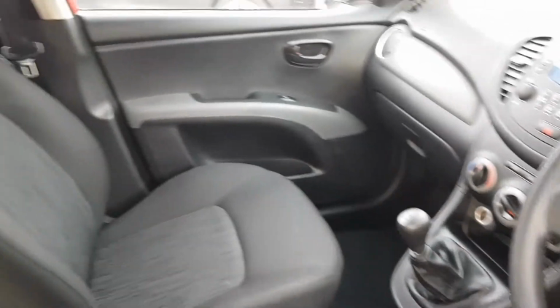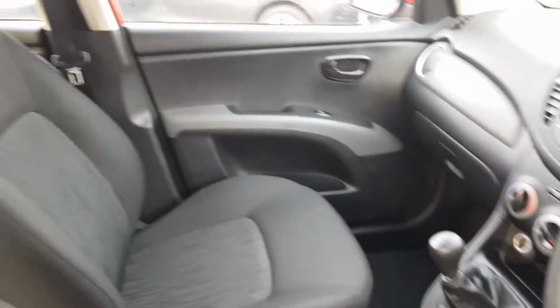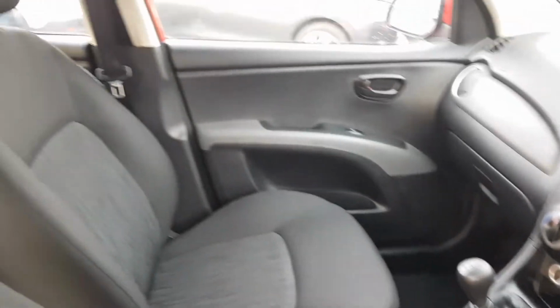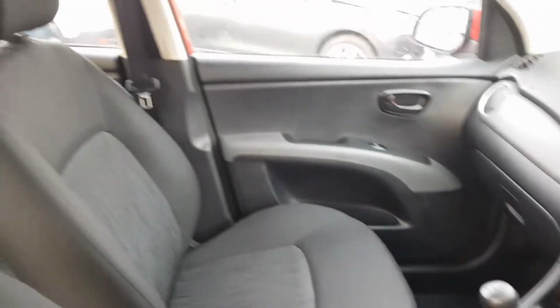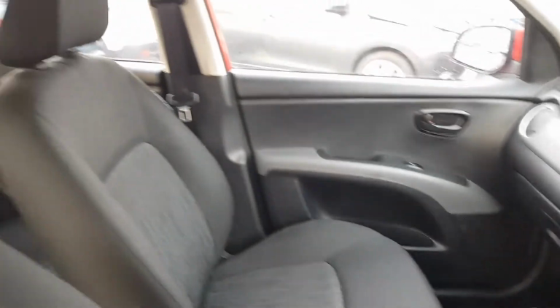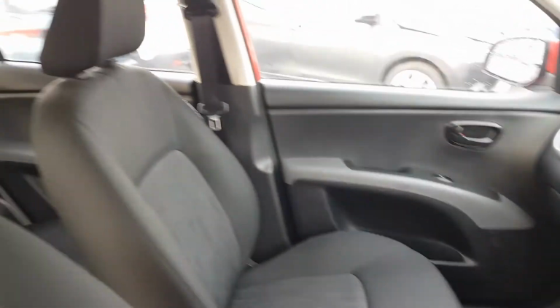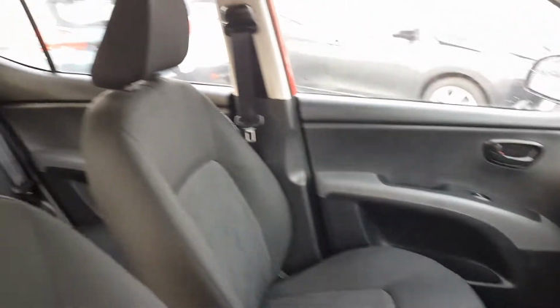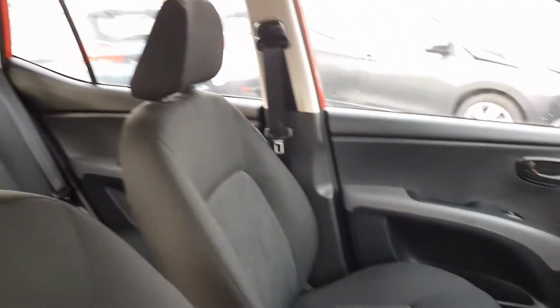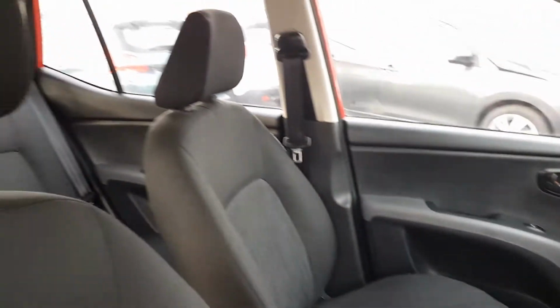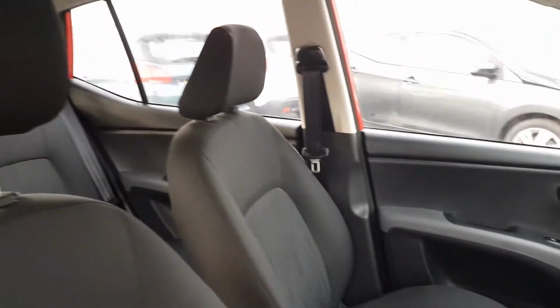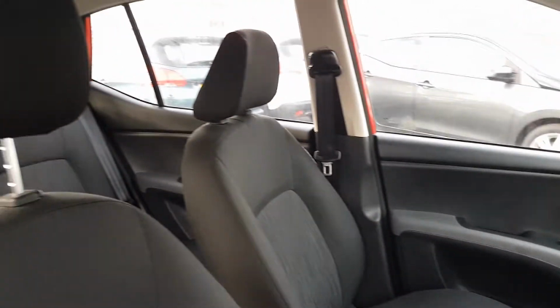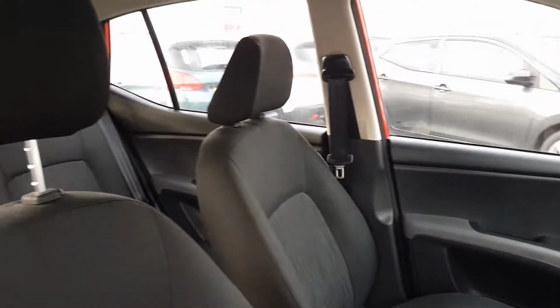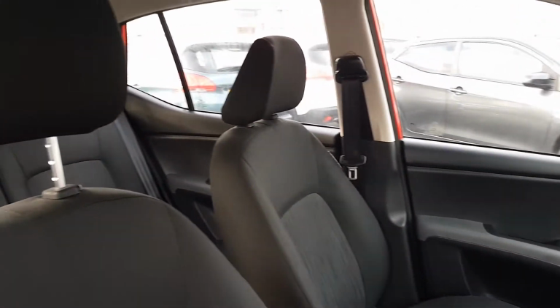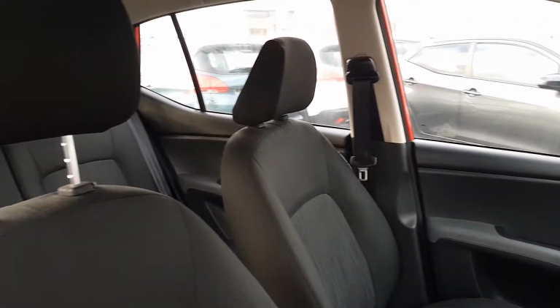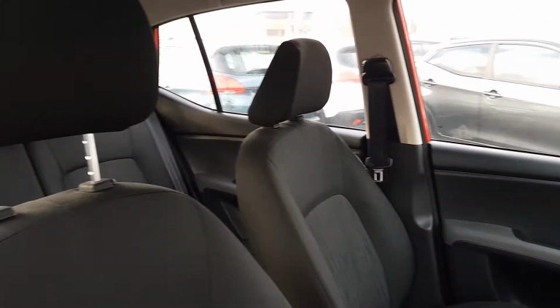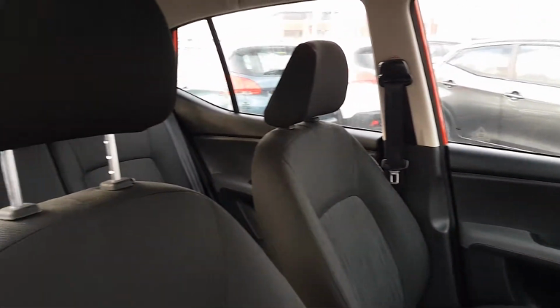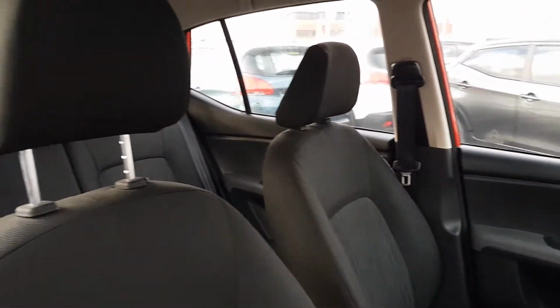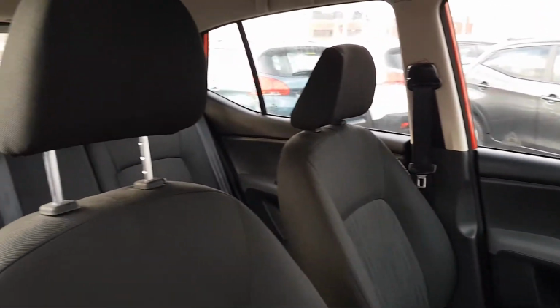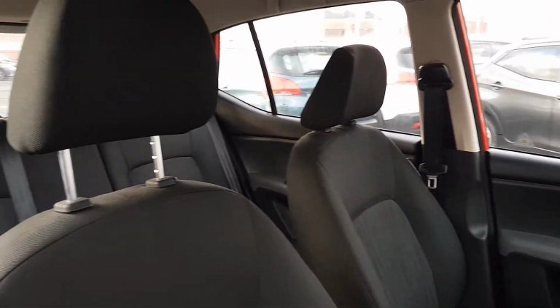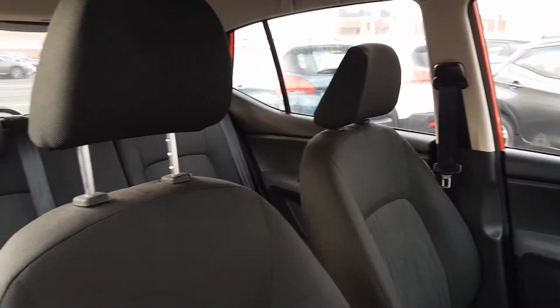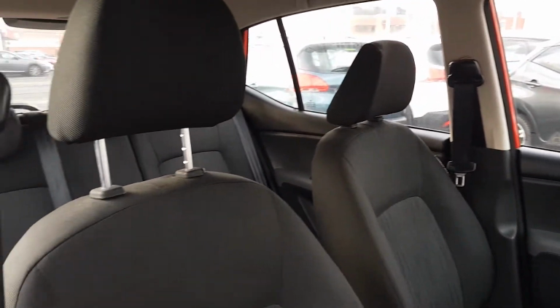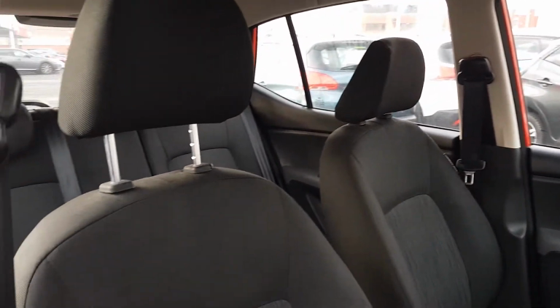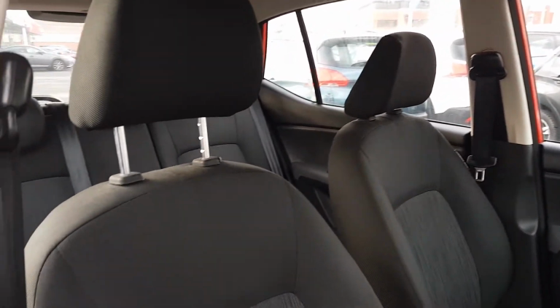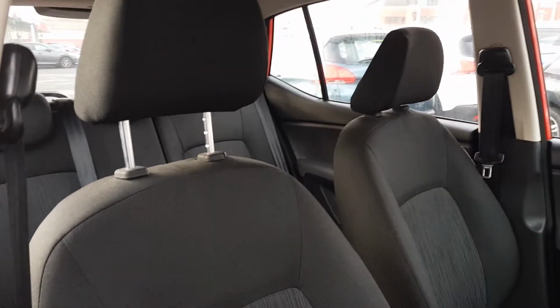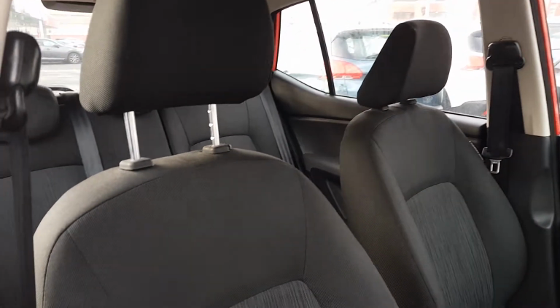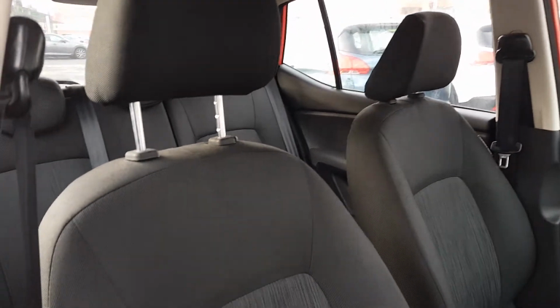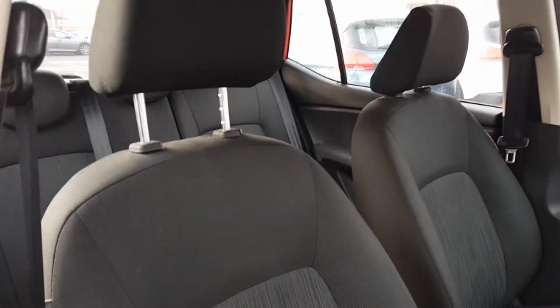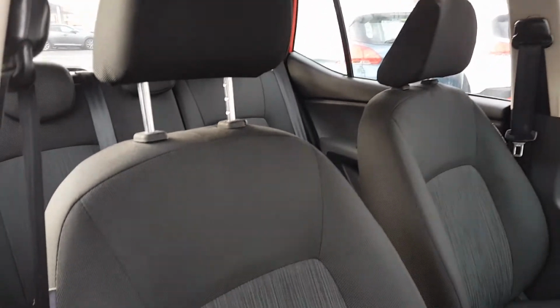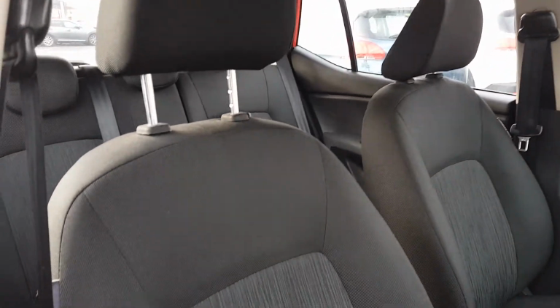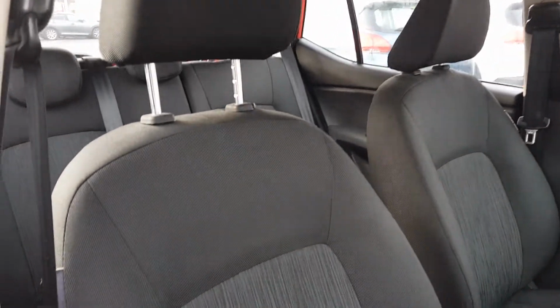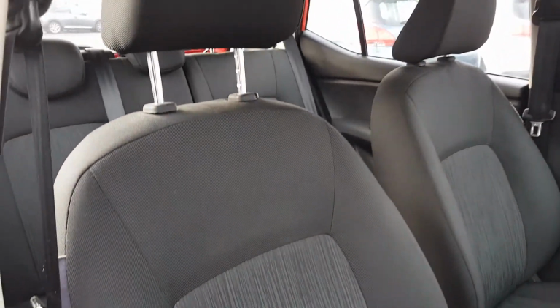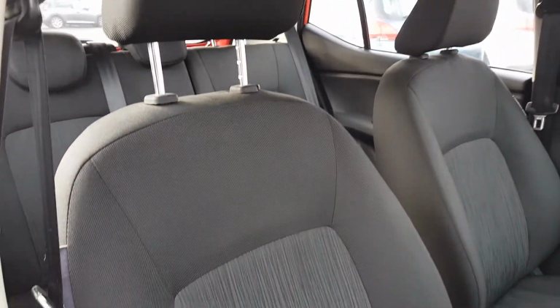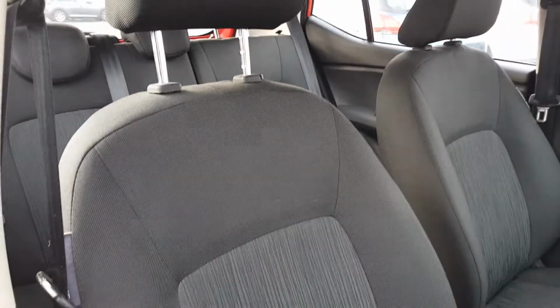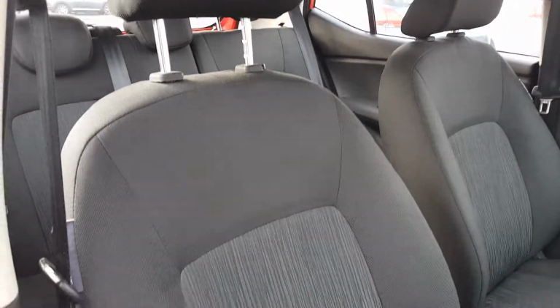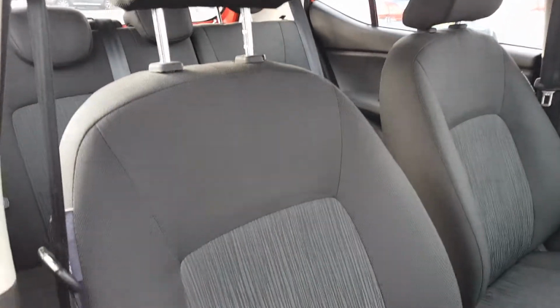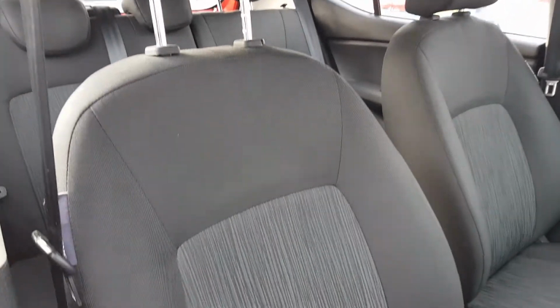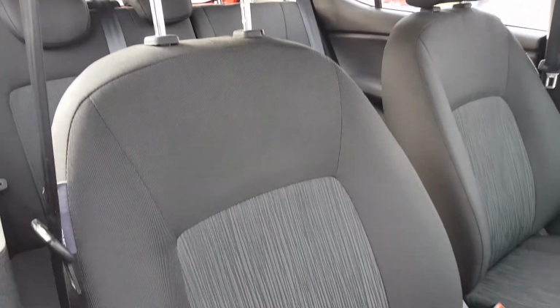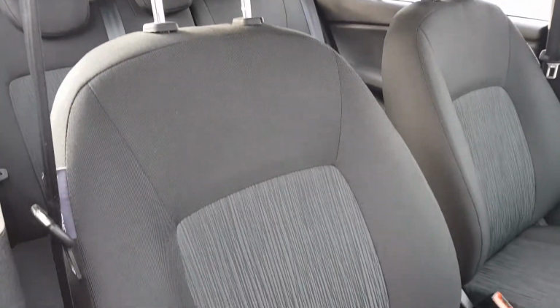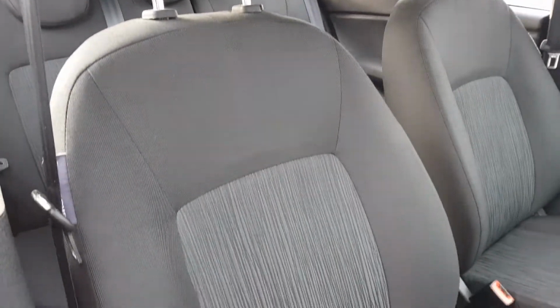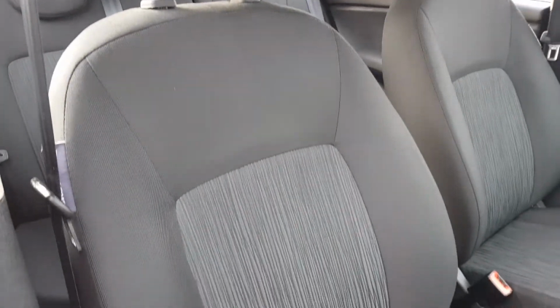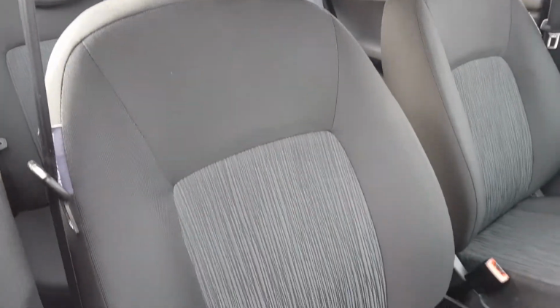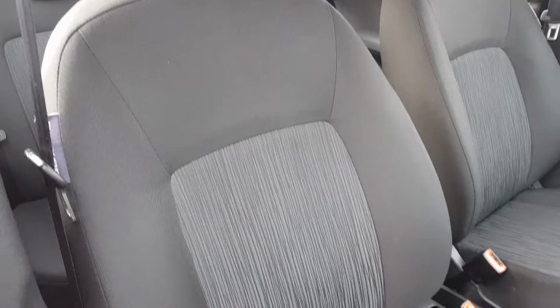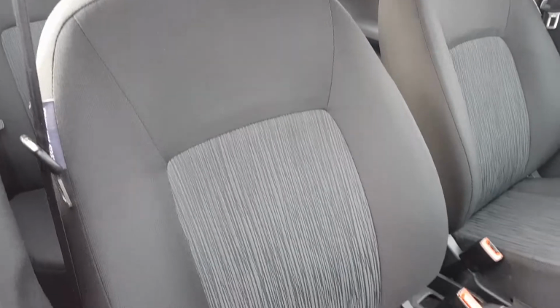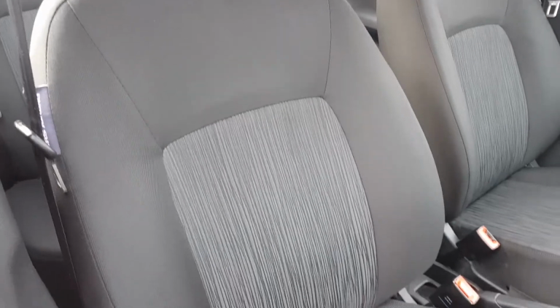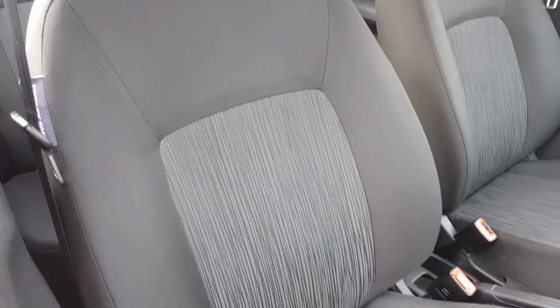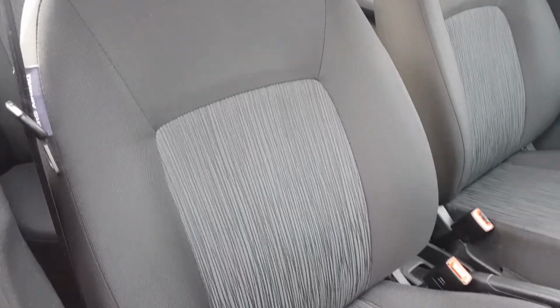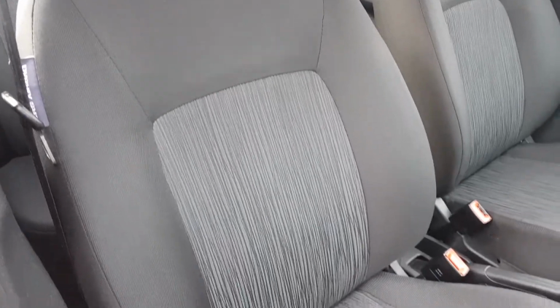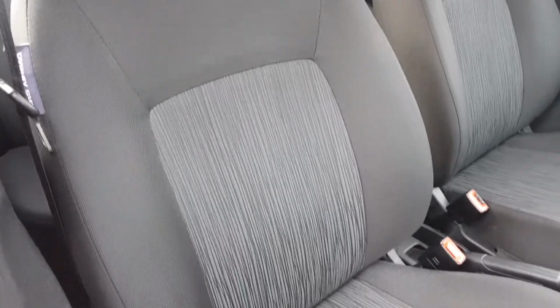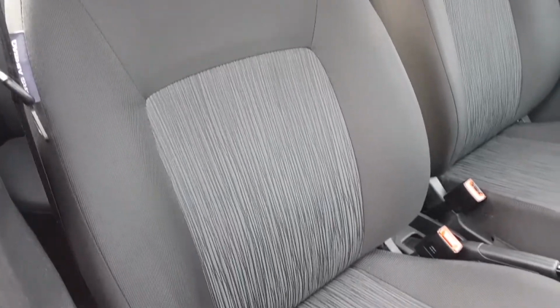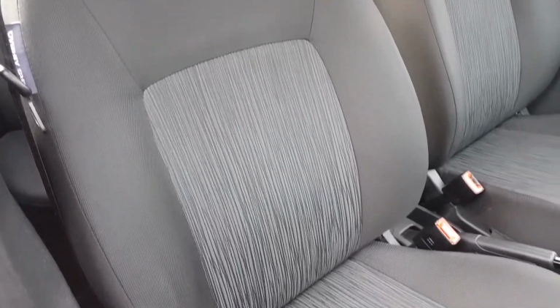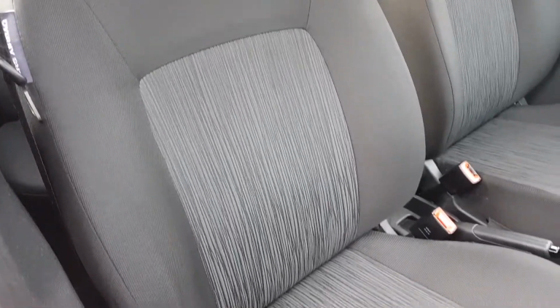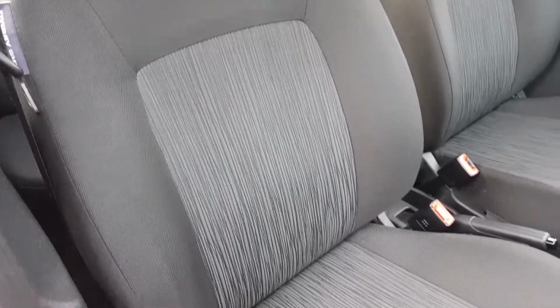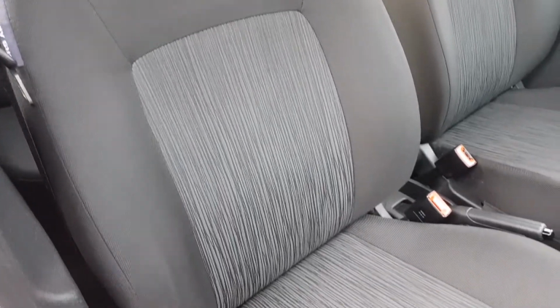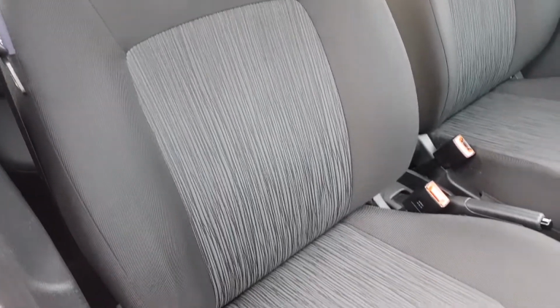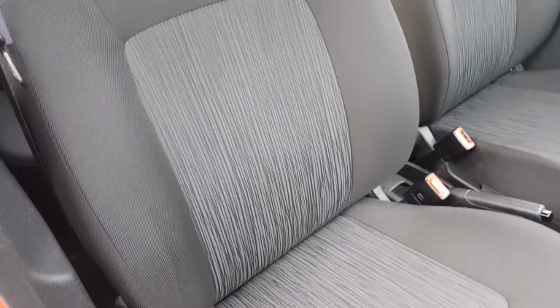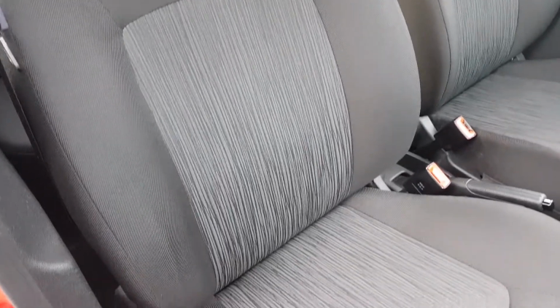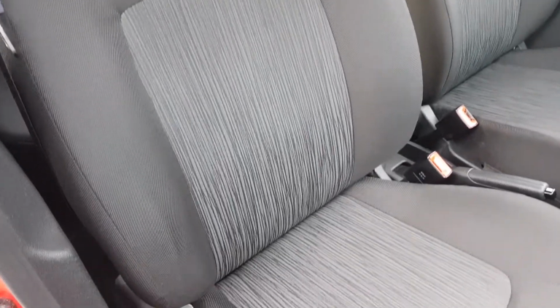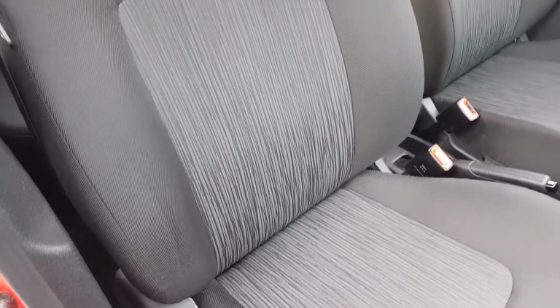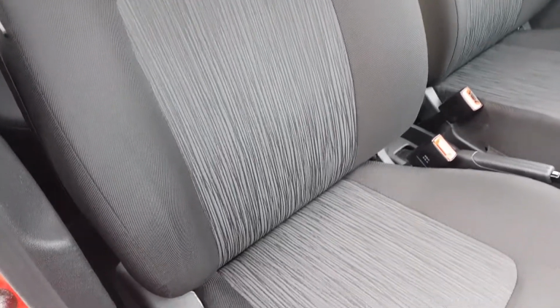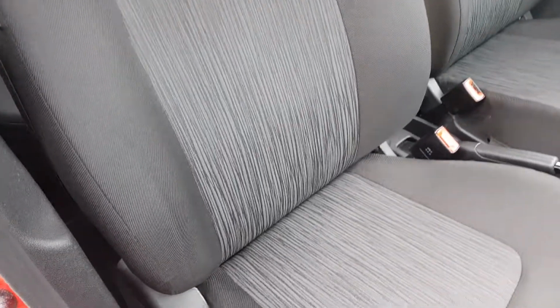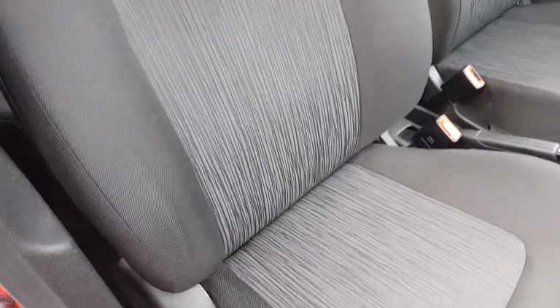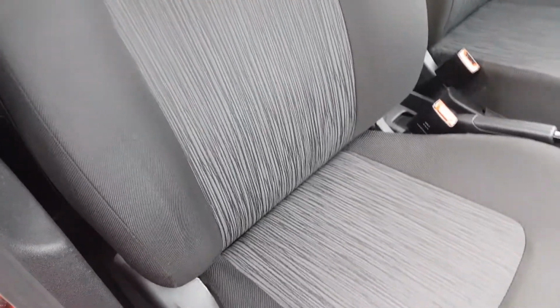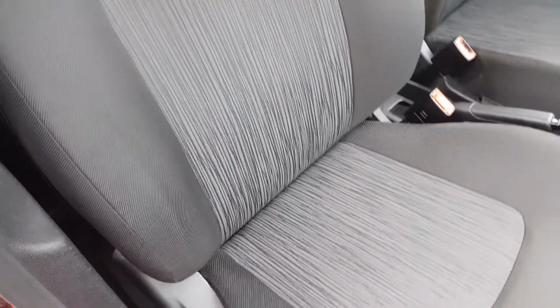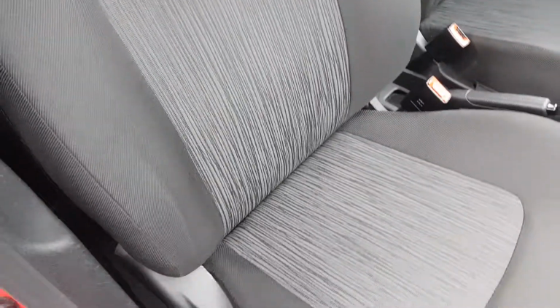Moving around to the seats — full cloth, grey with a pattern centre — looks fantastic as well as providing great comfort while driving.